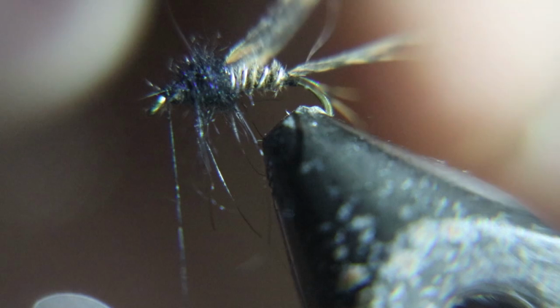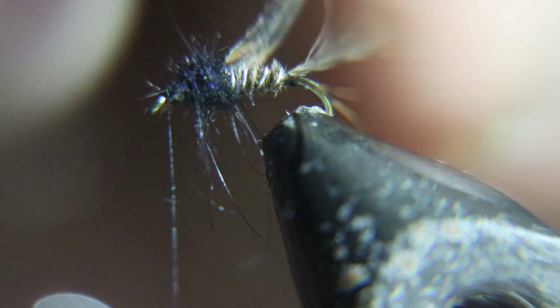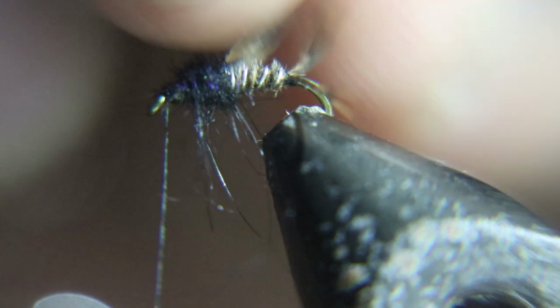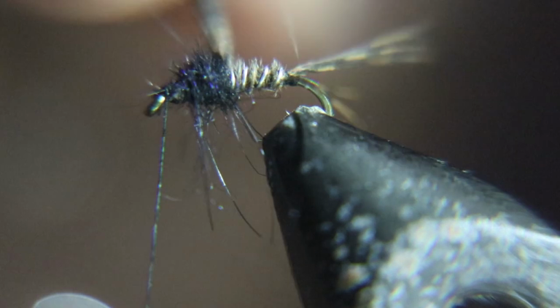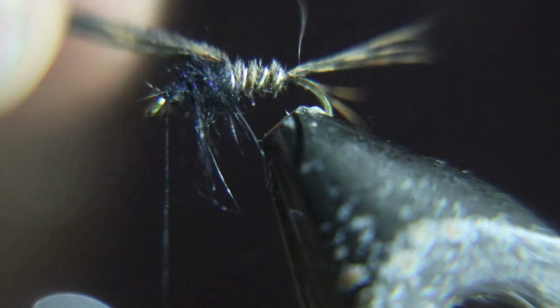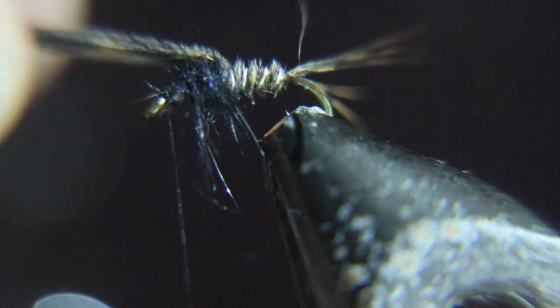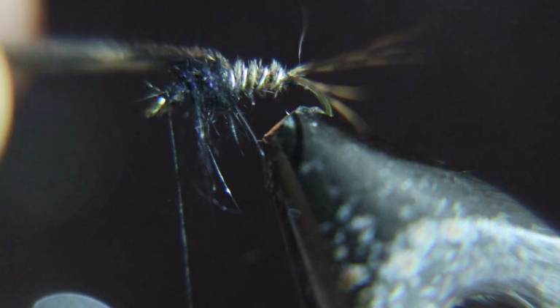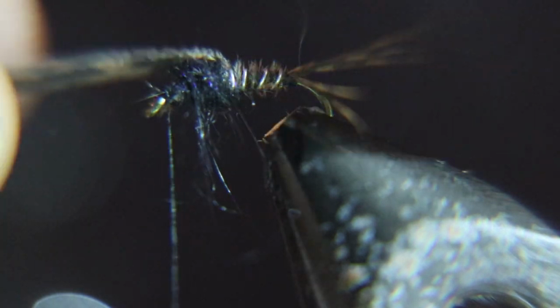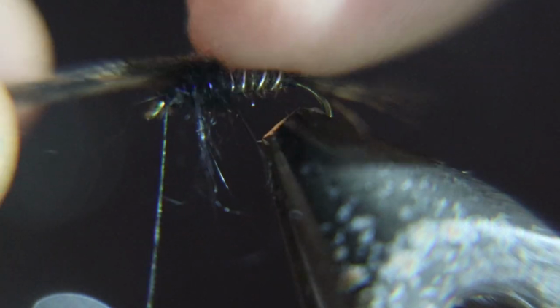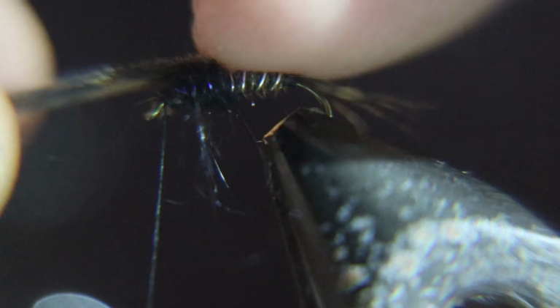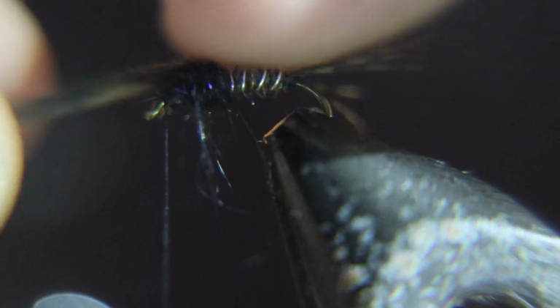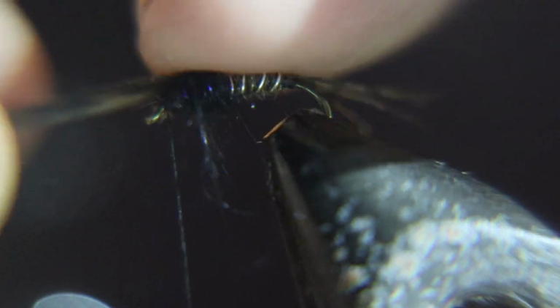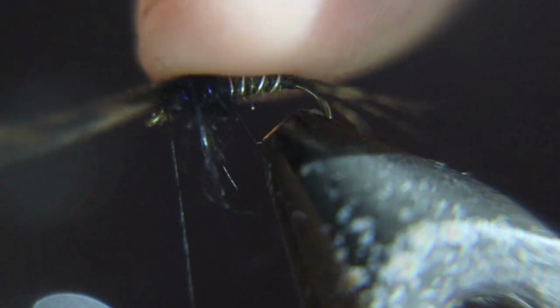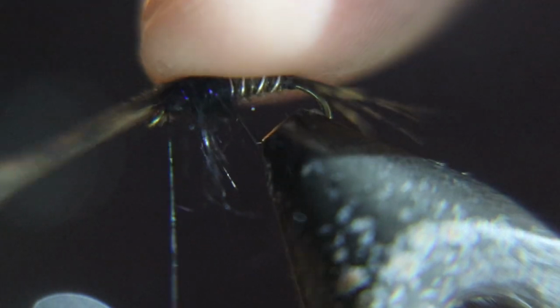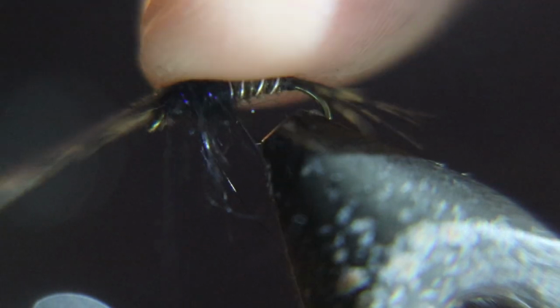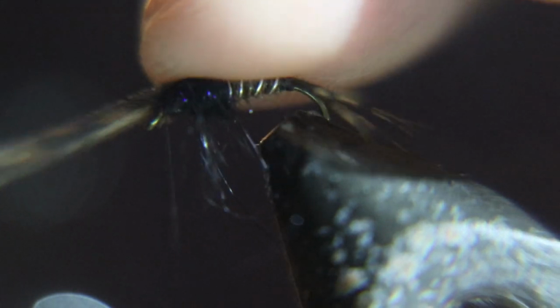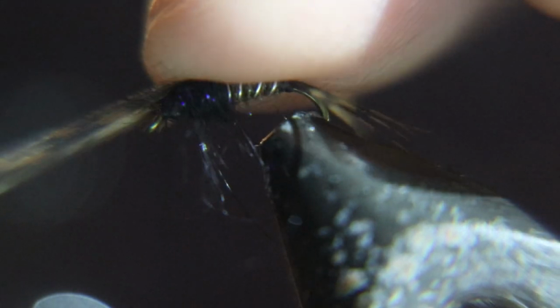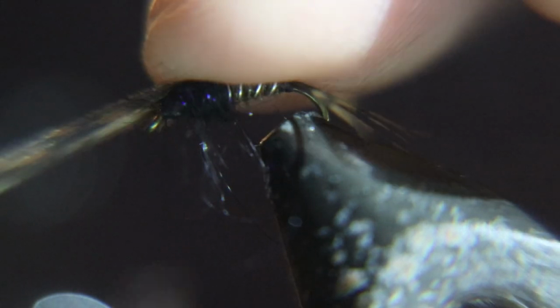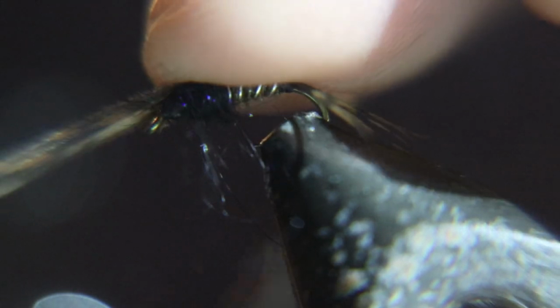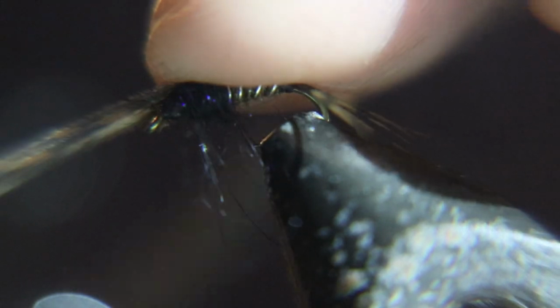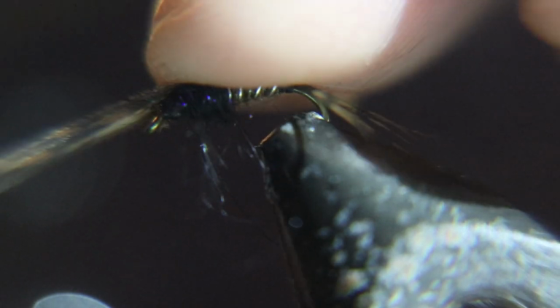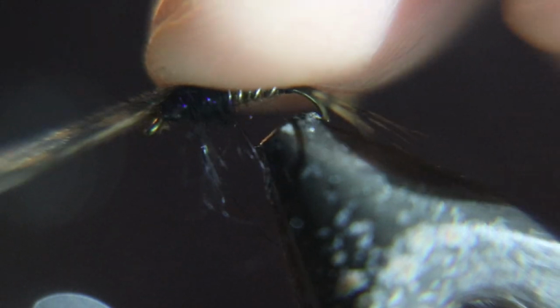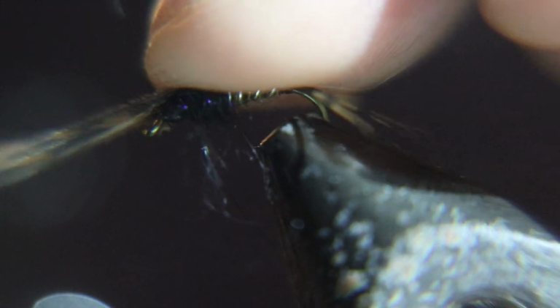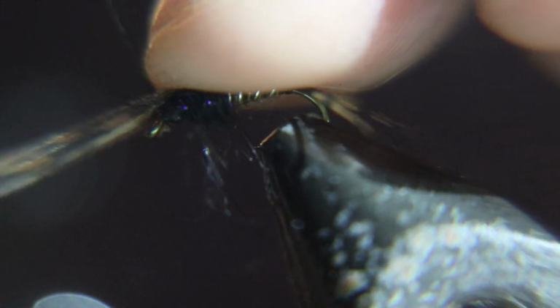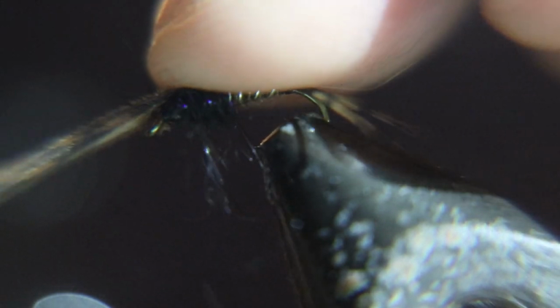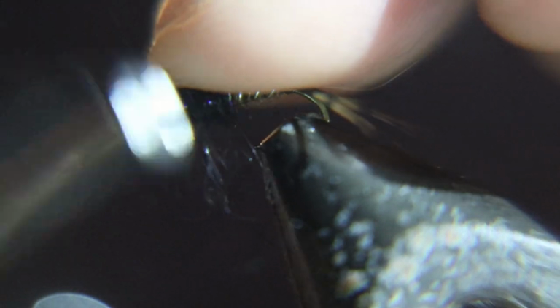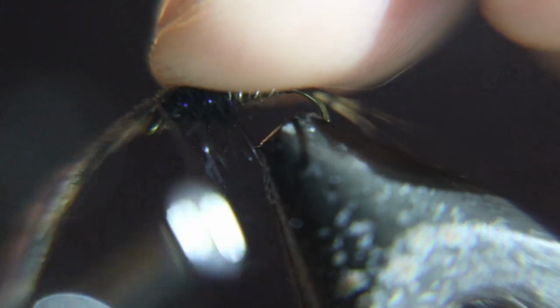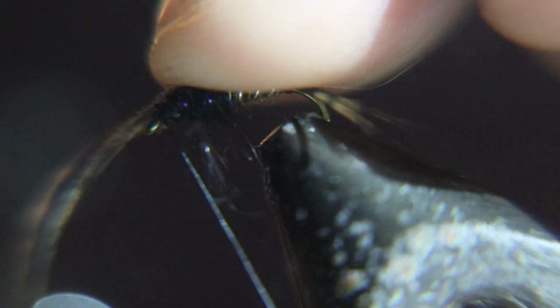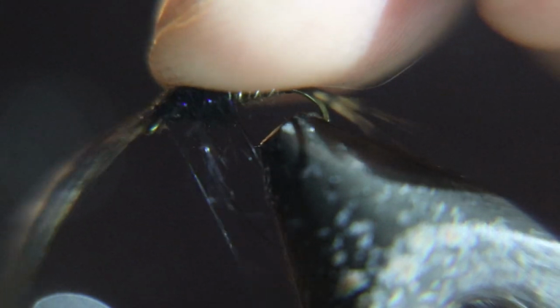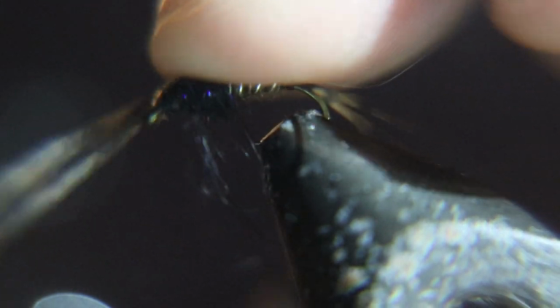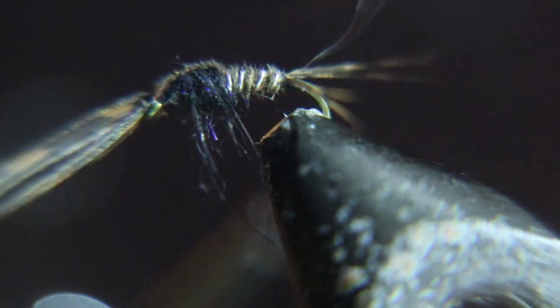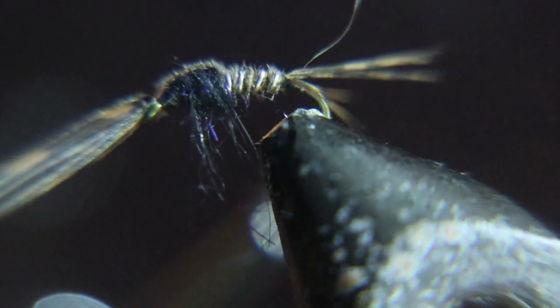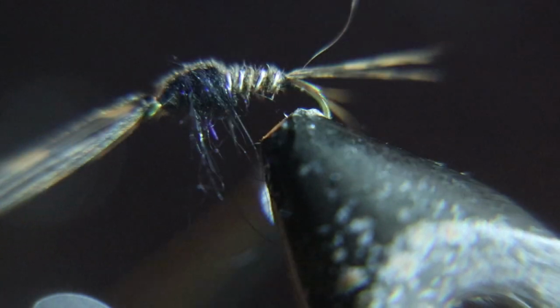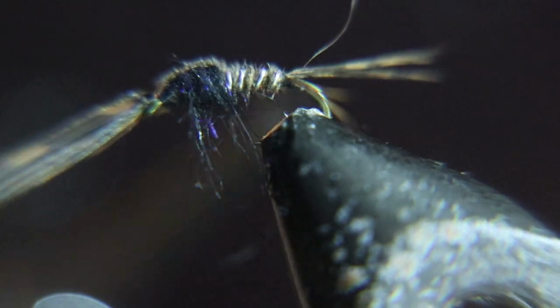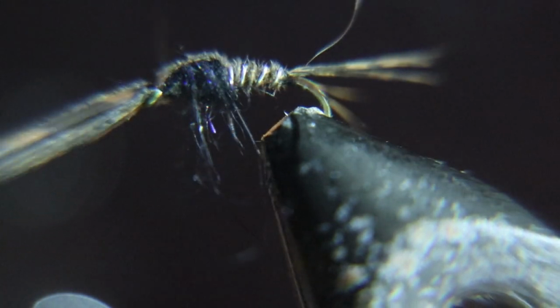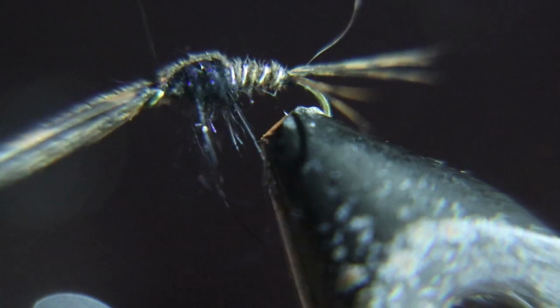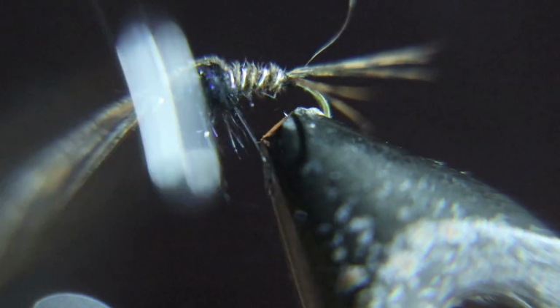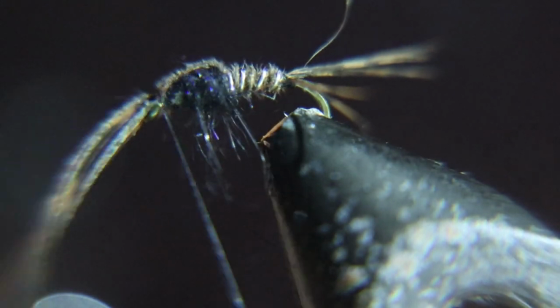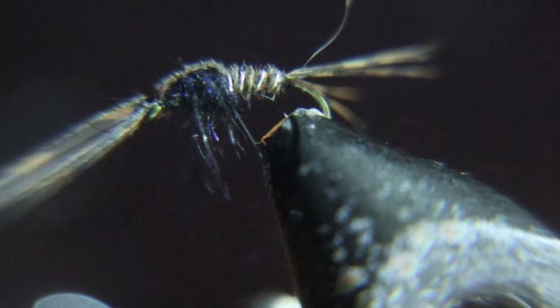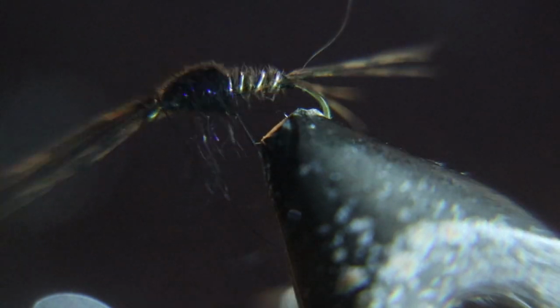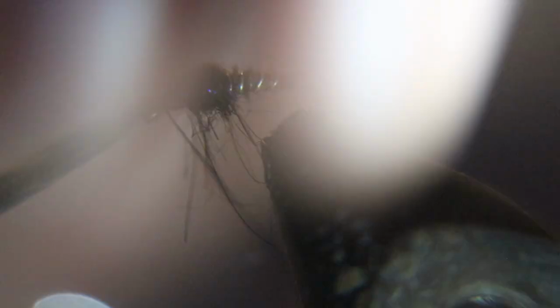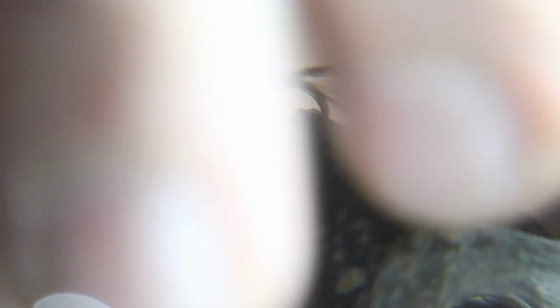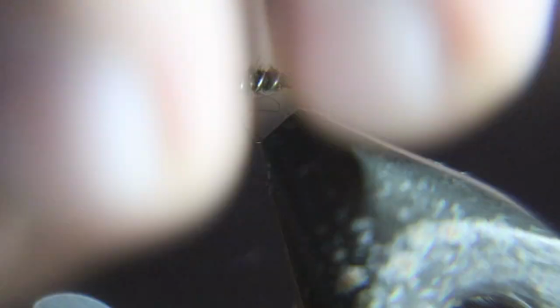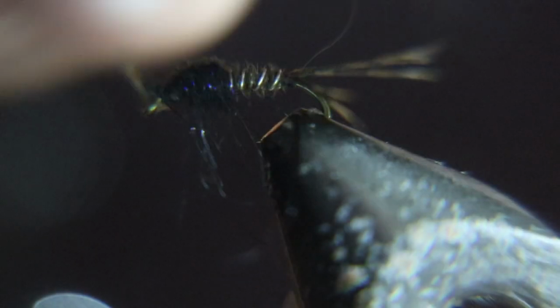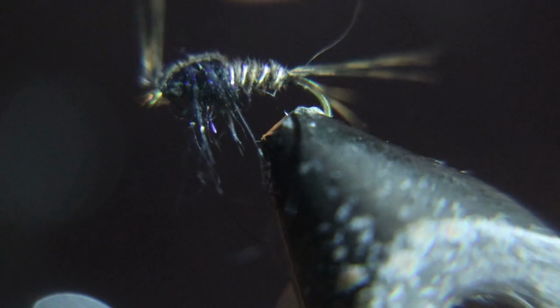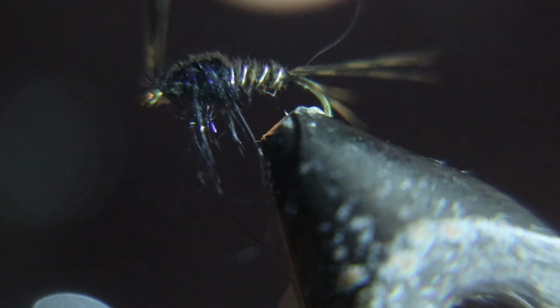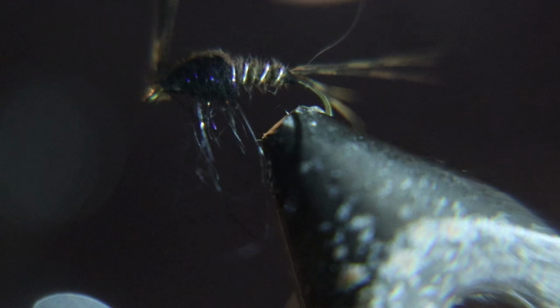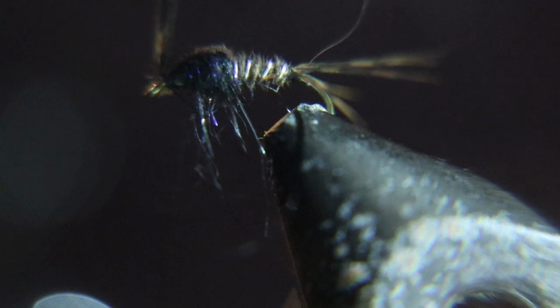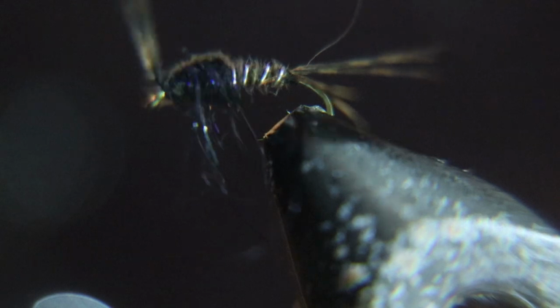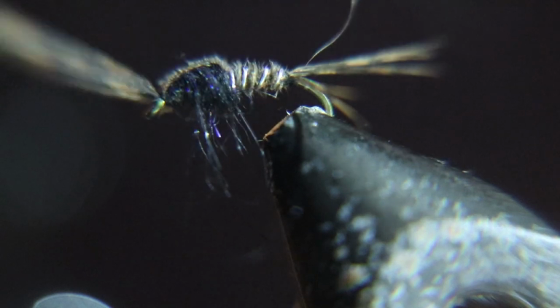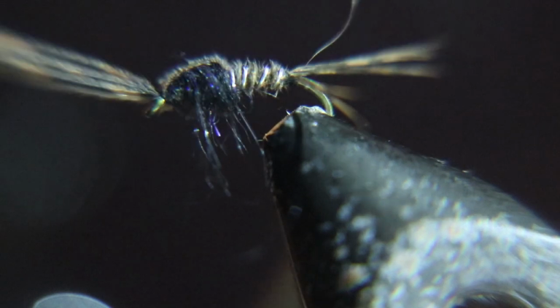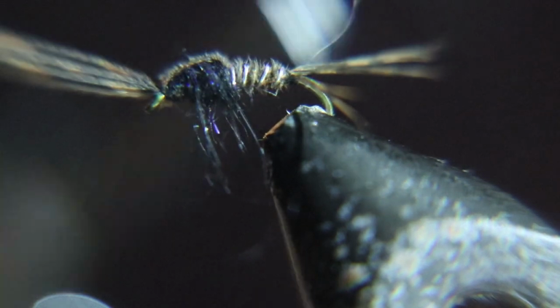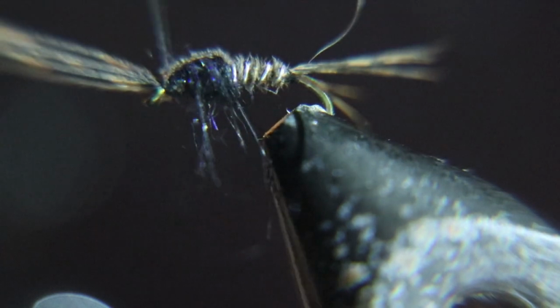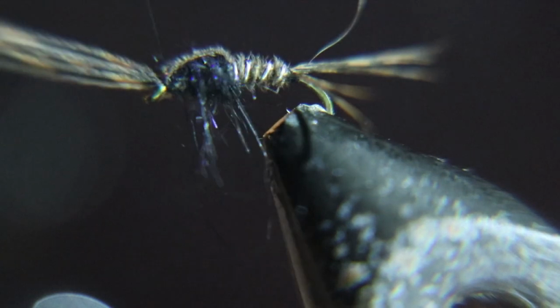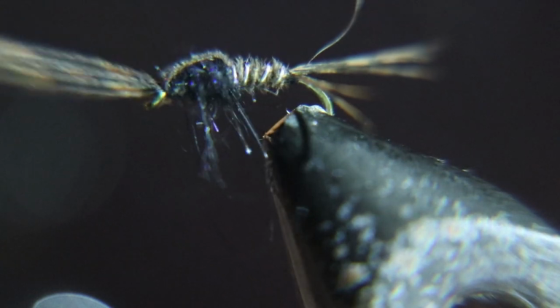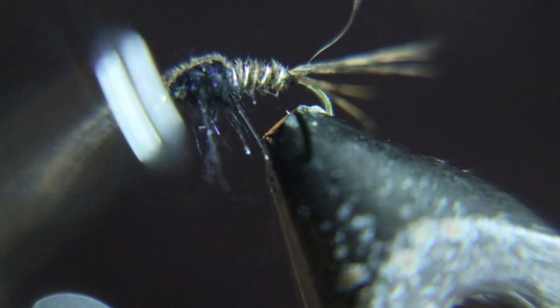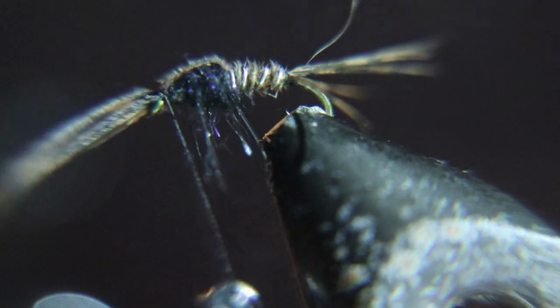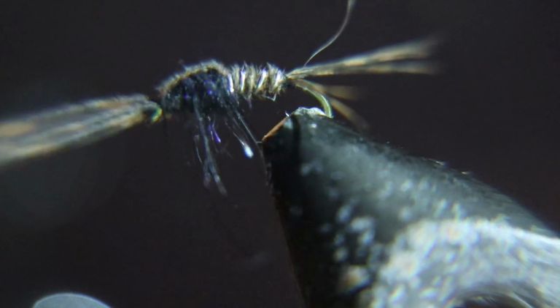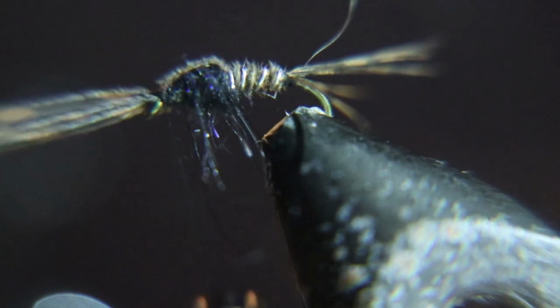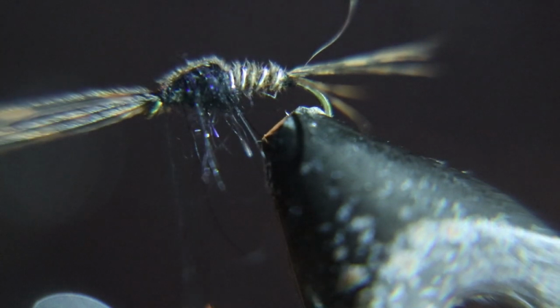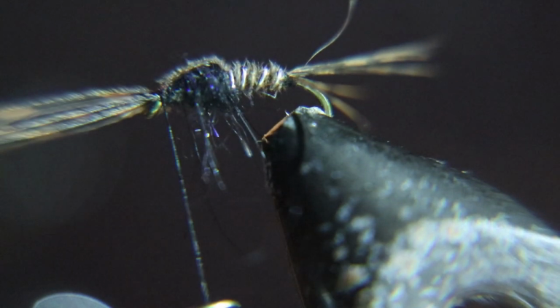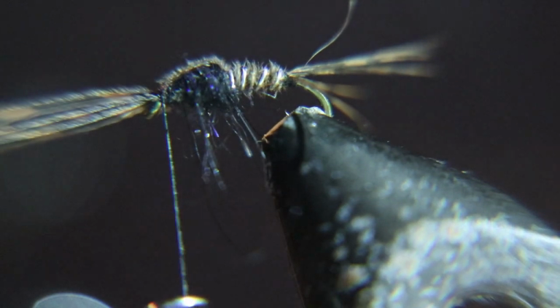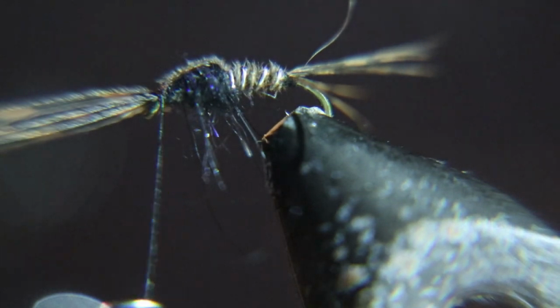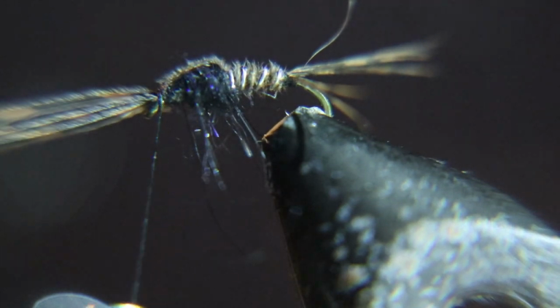Now you're going to bend that turkey tail strip over and tie it down right behind the eye of the hook.